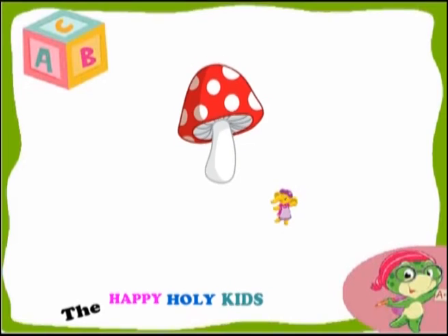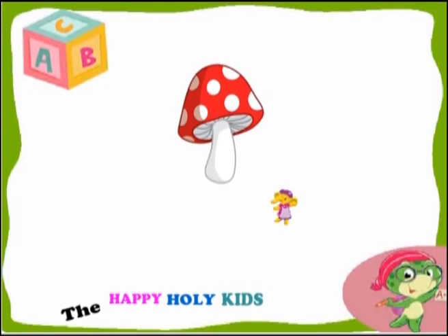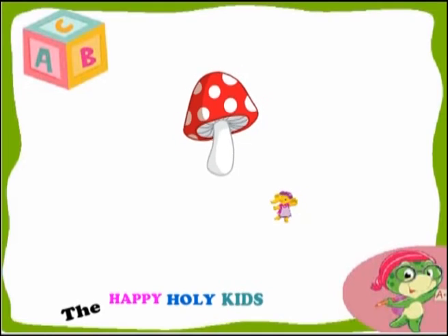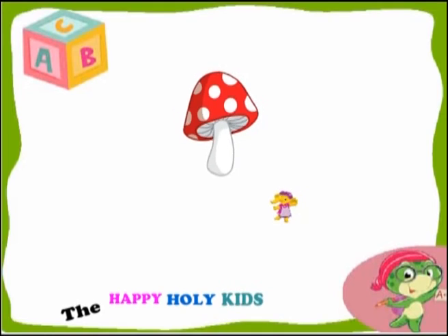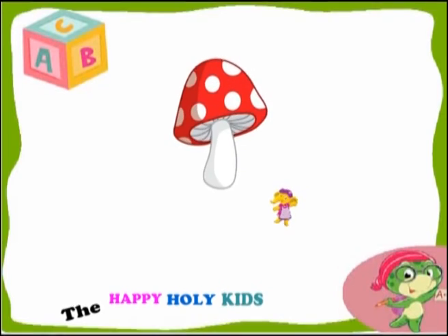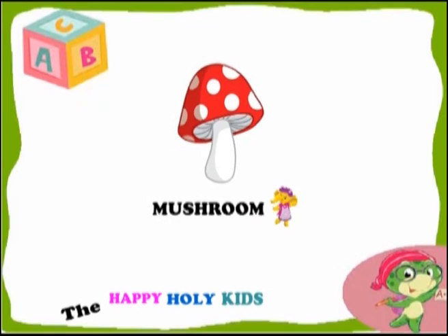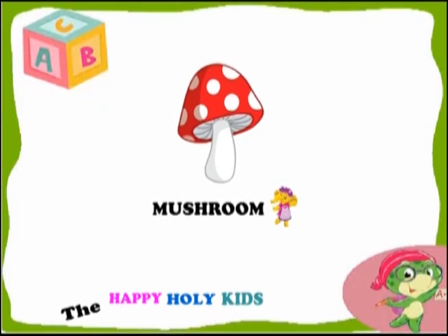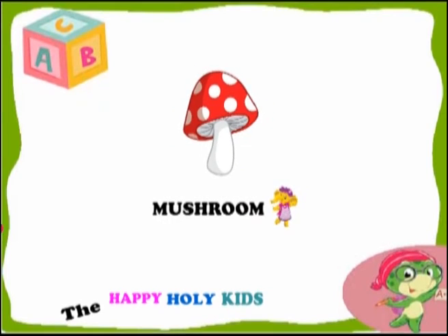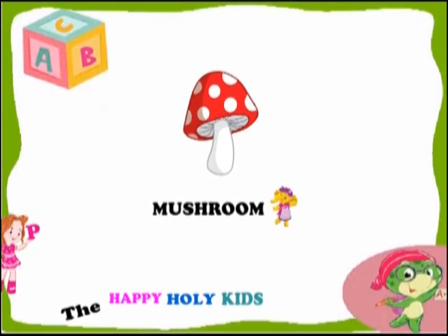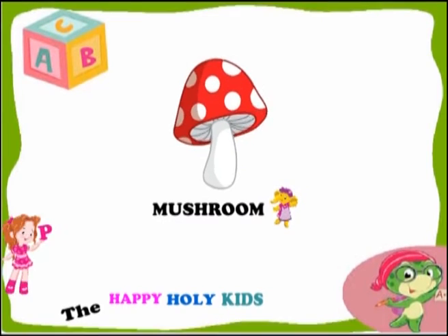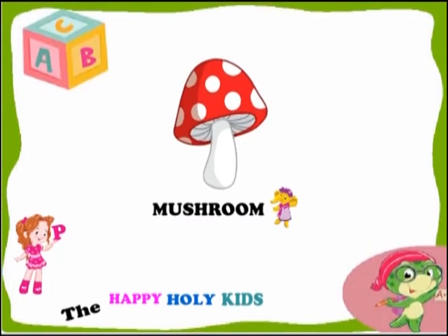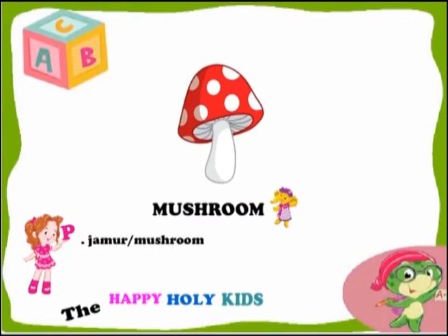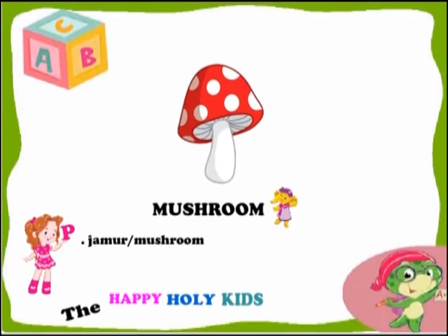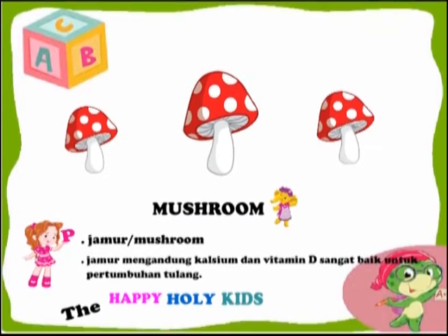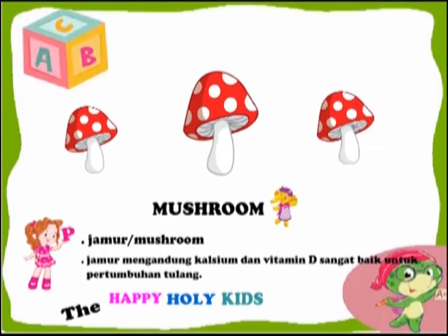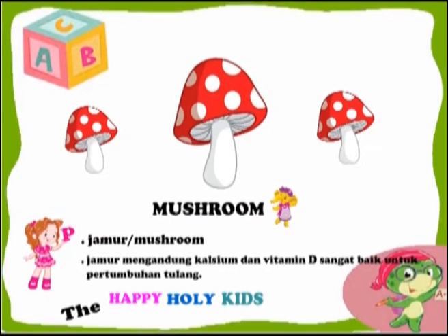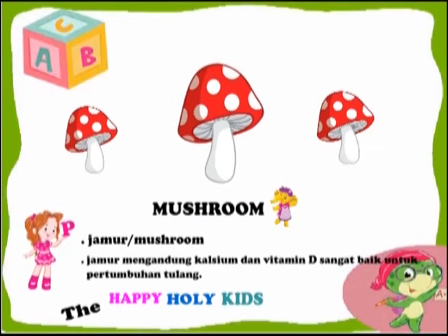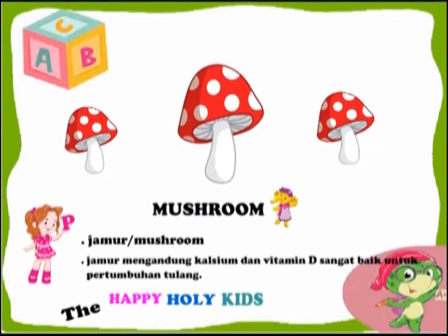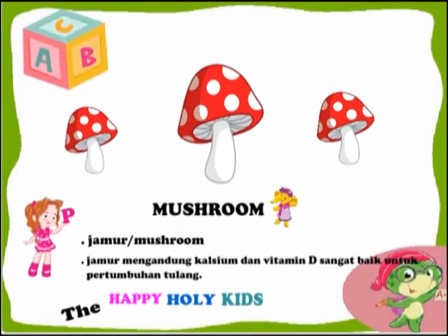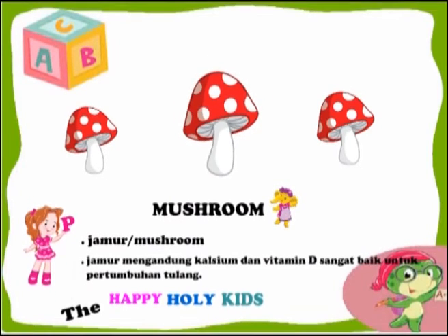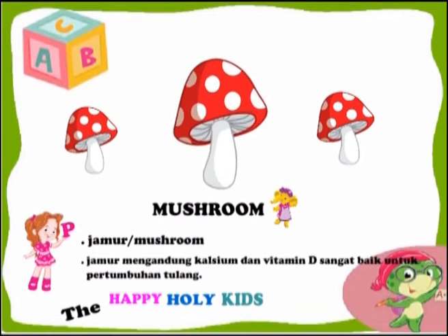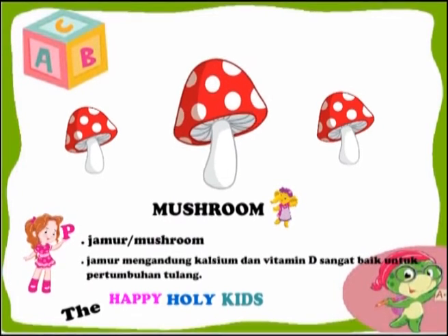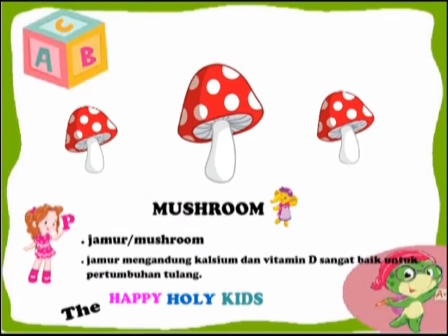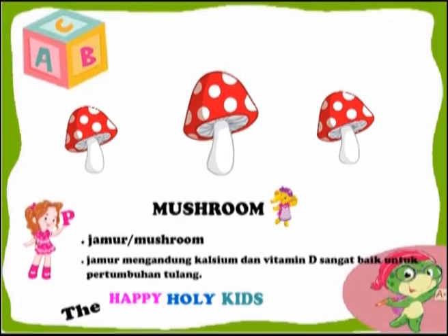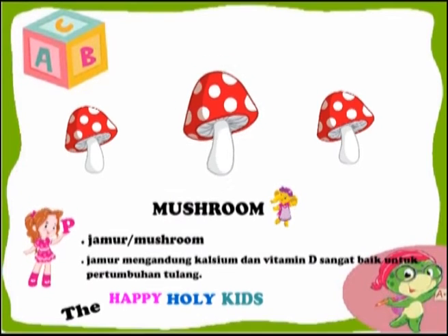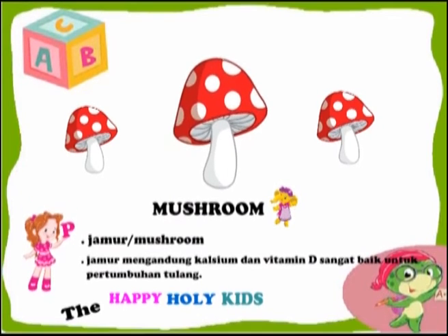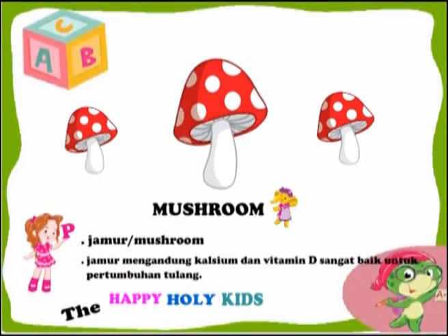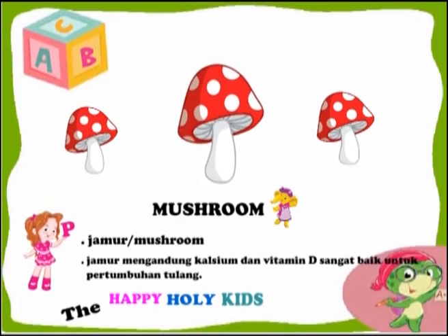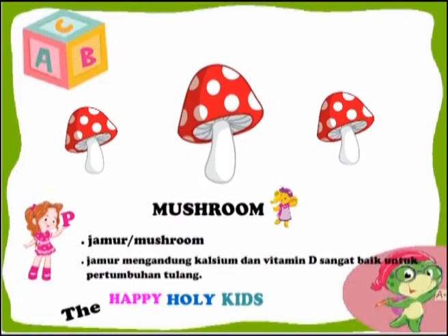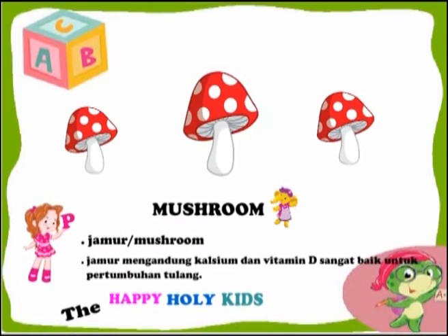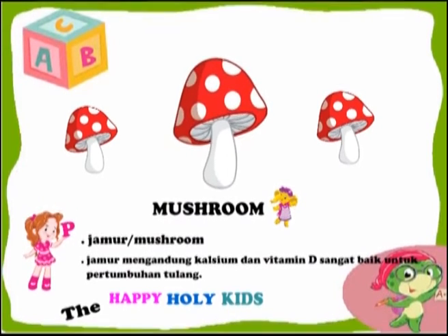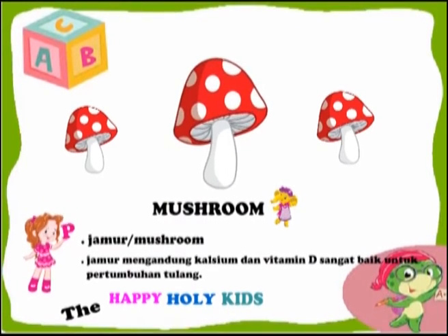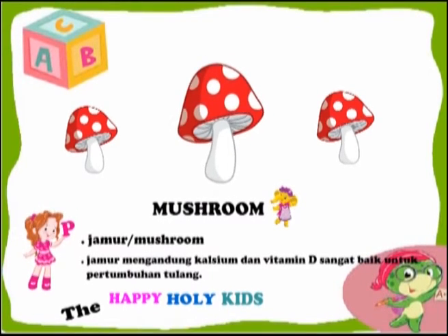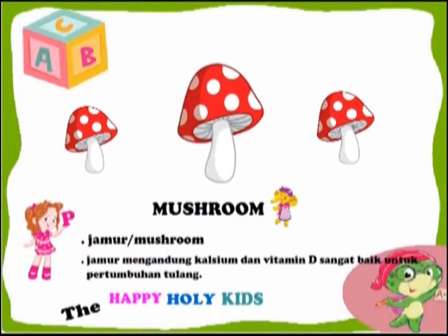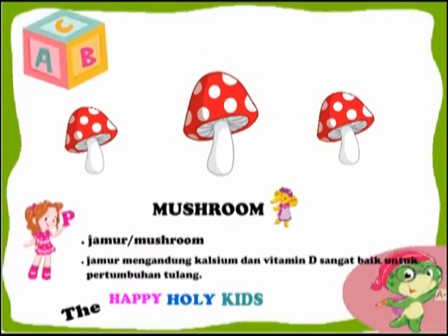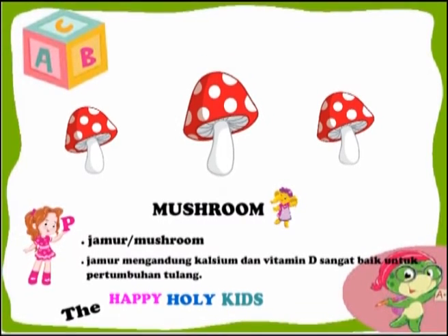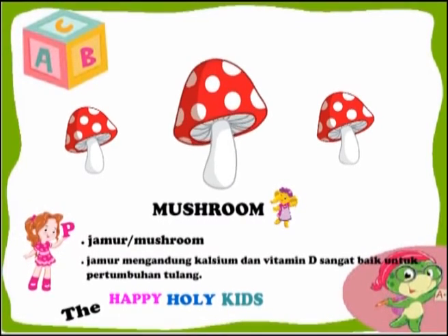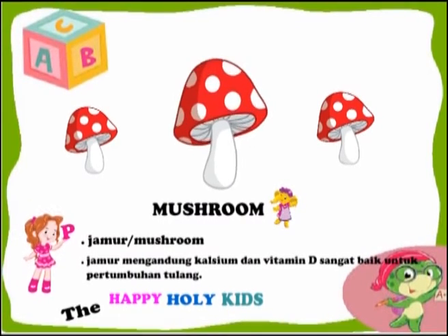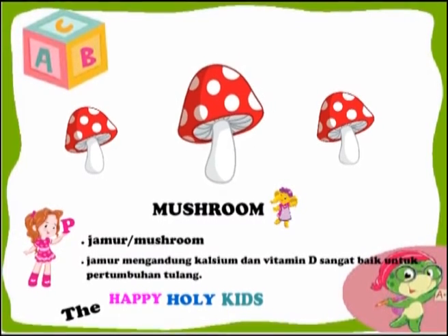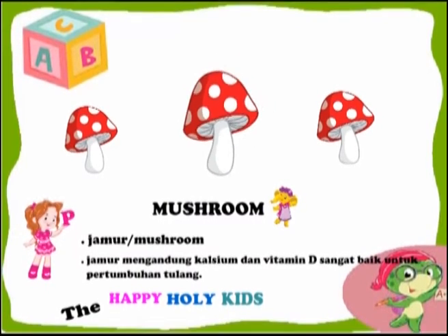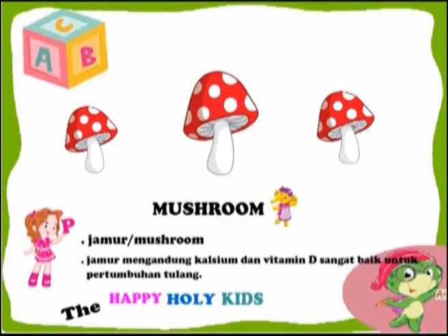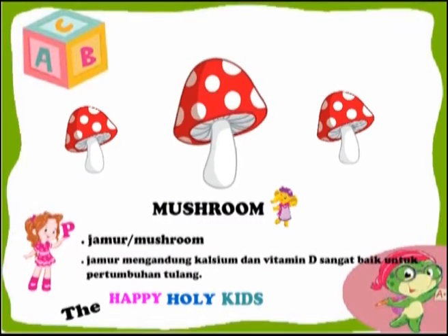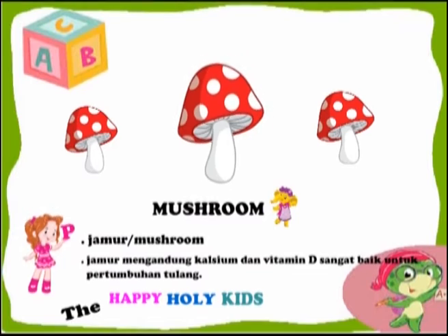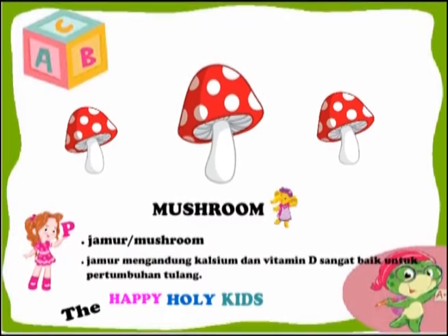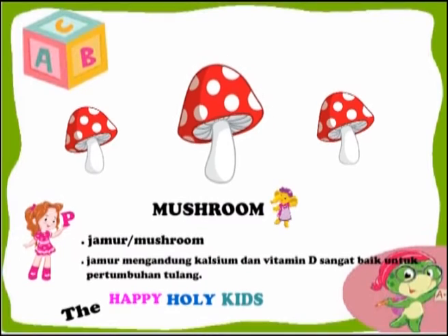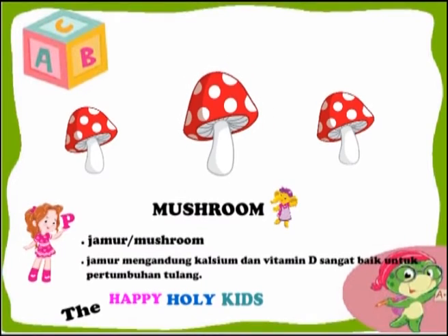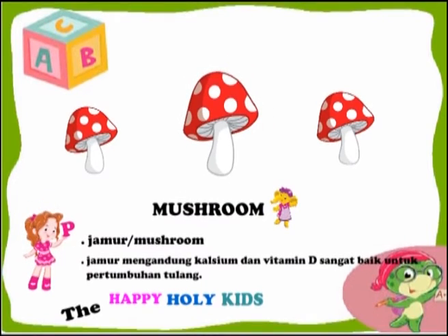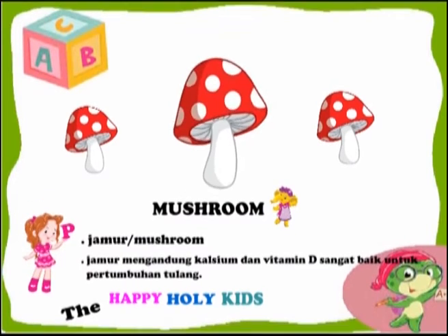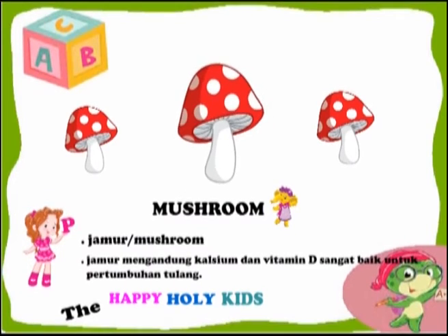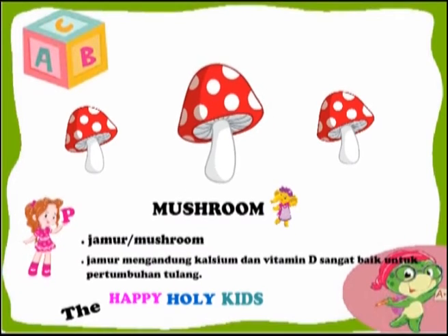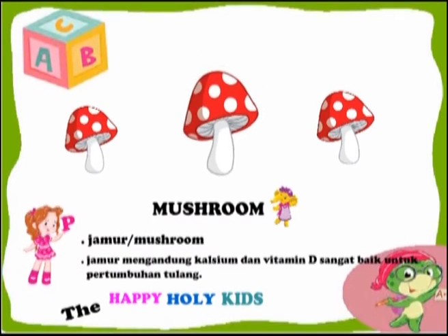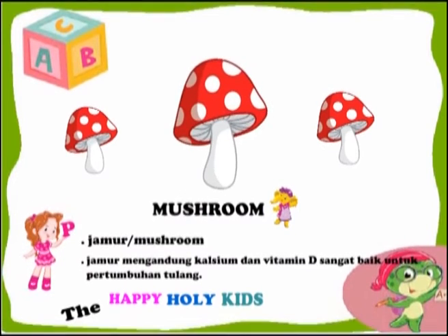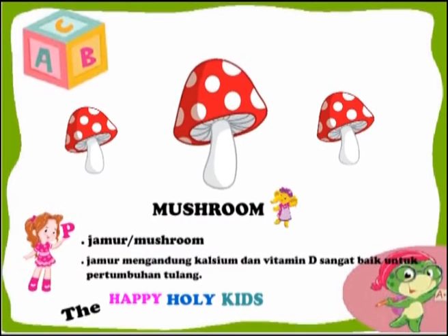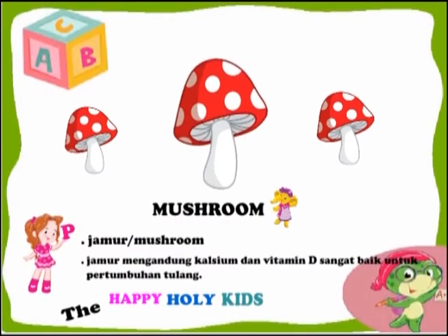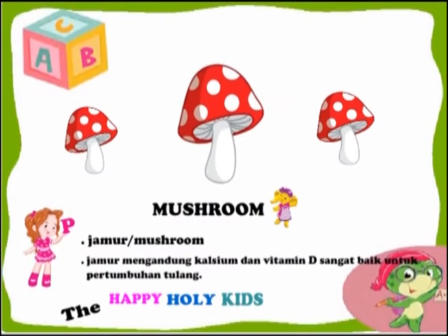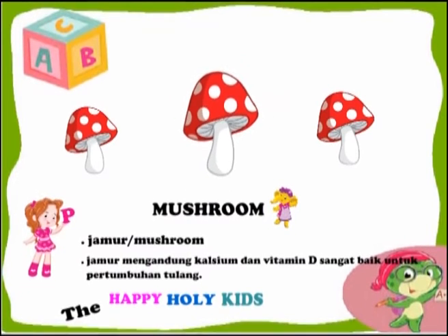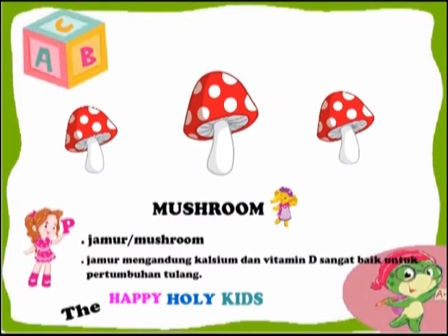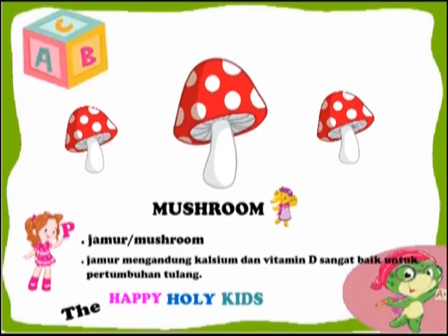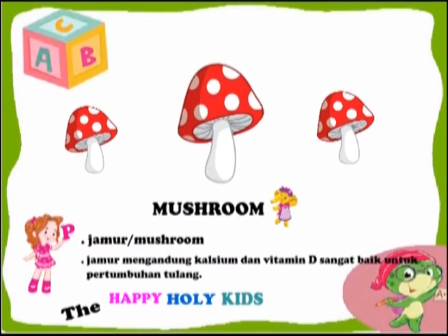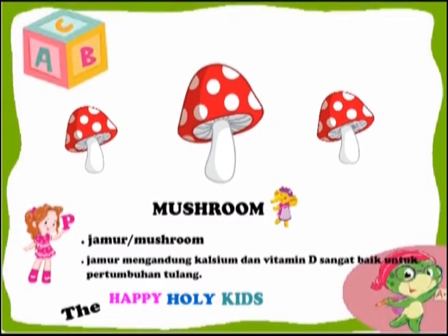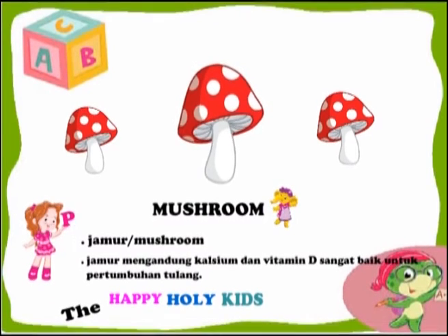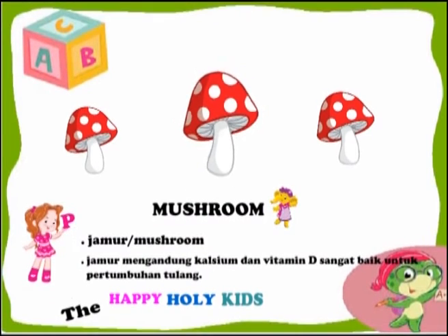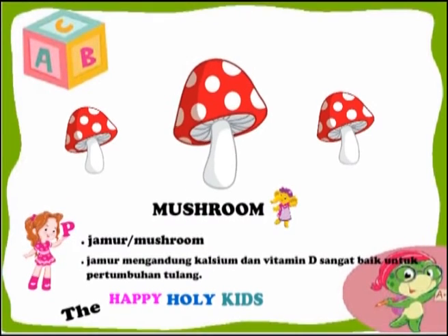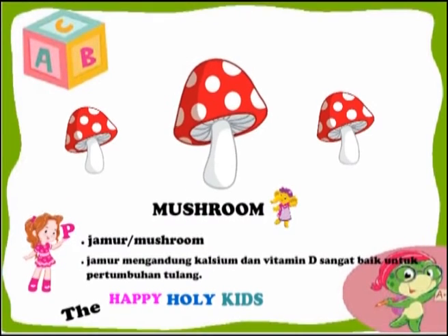This is a mushroom. Mushrooms contain calcium and vitamin D that are useful for bone growth.